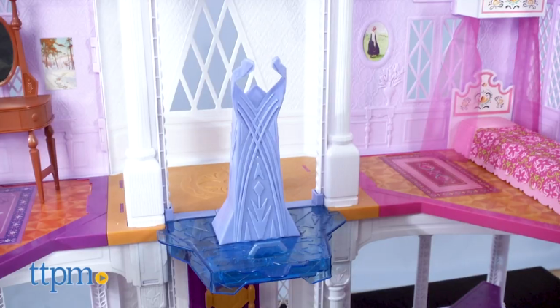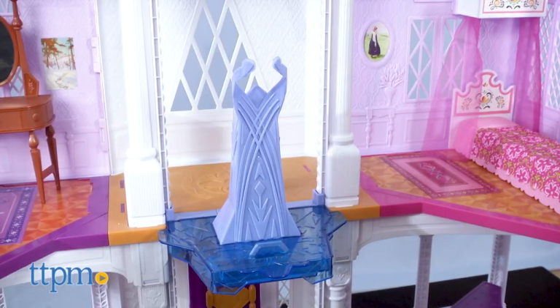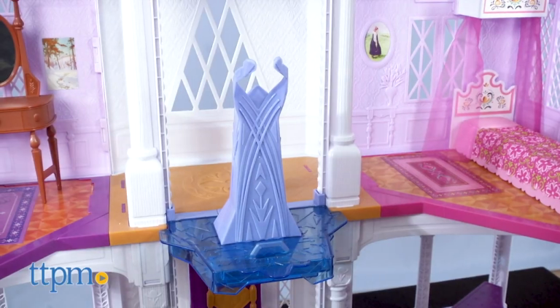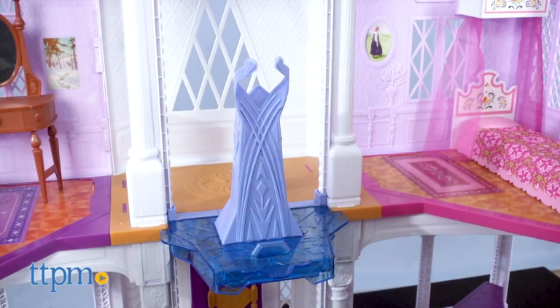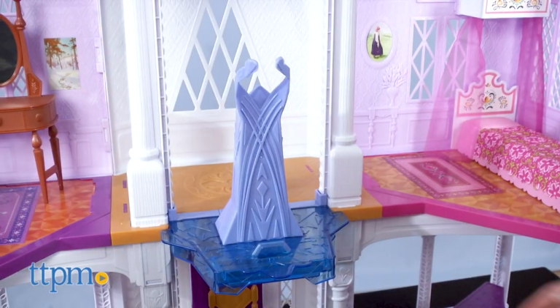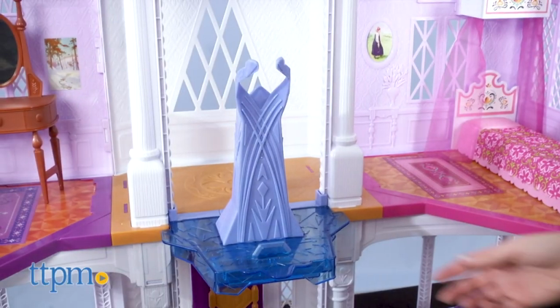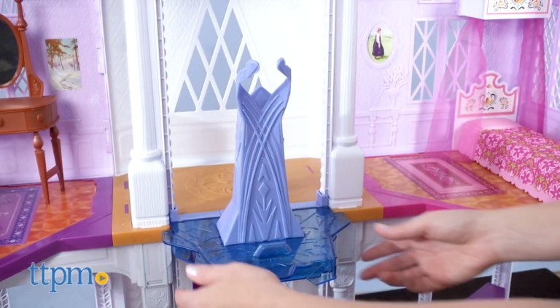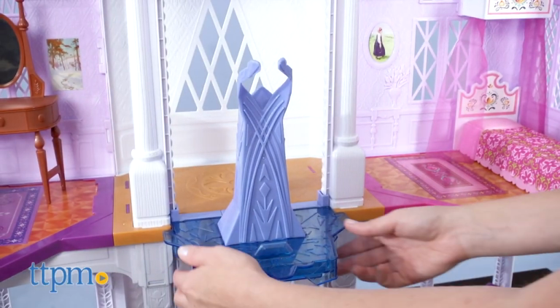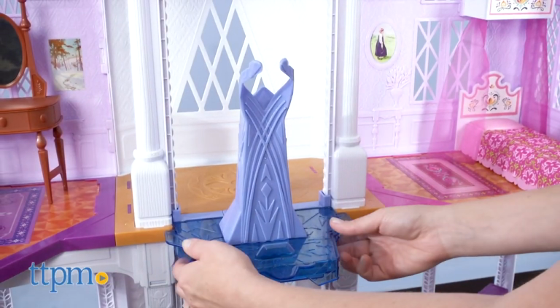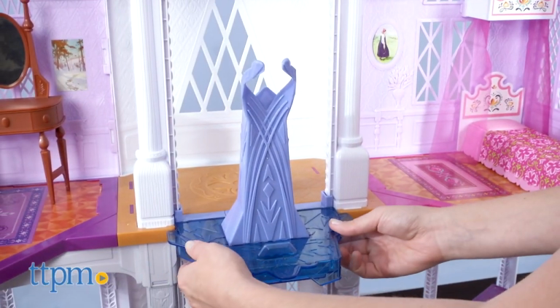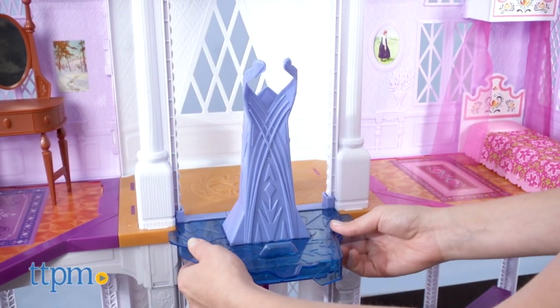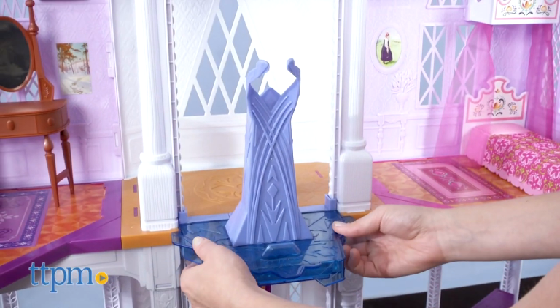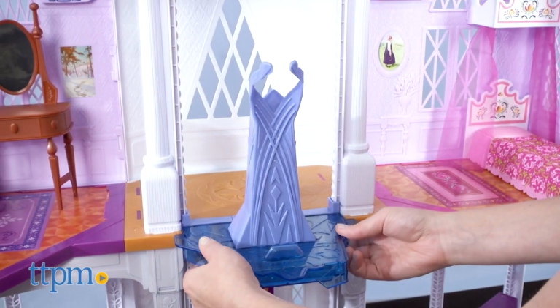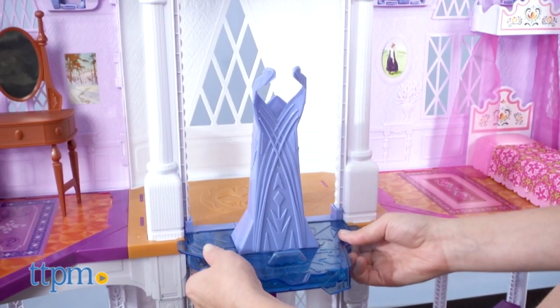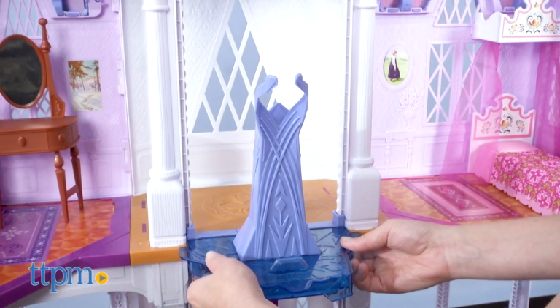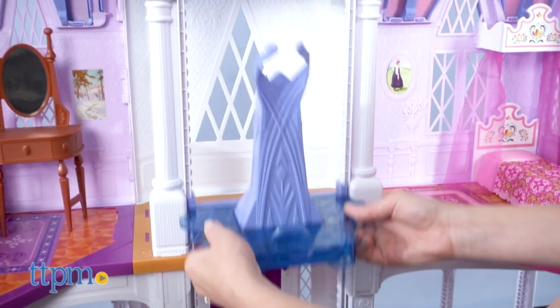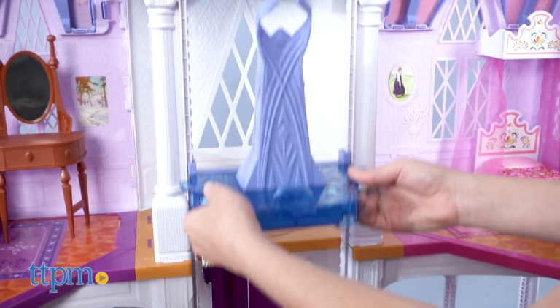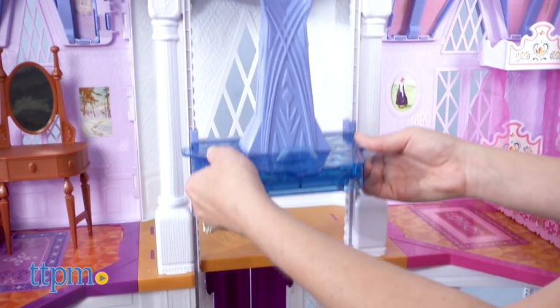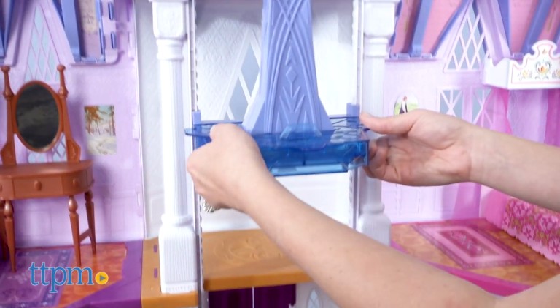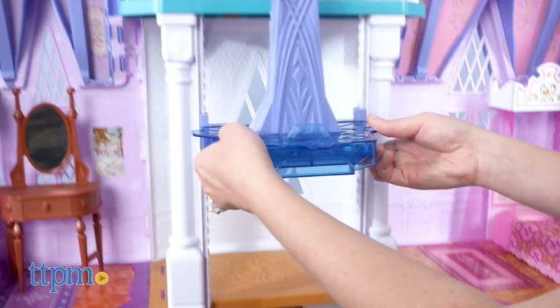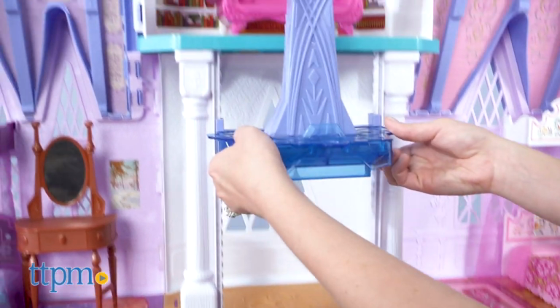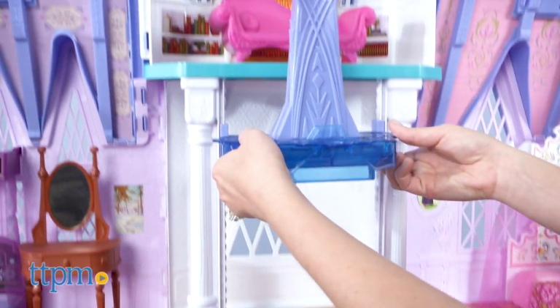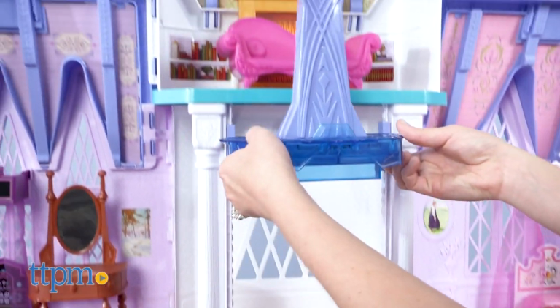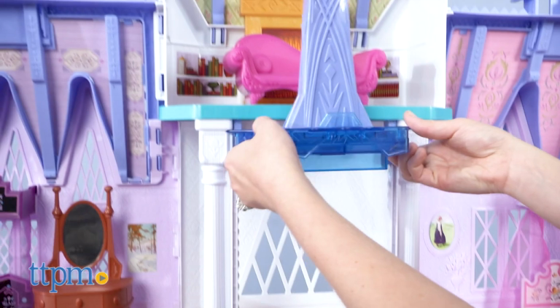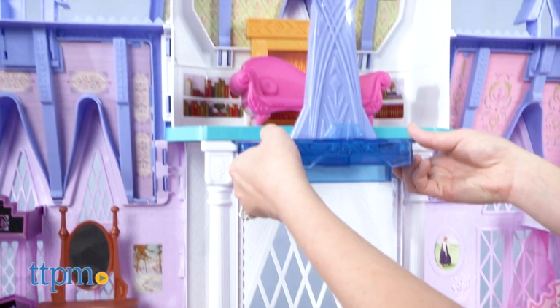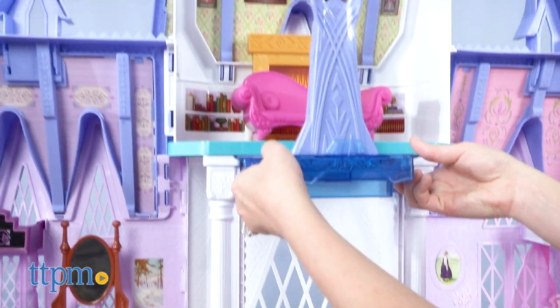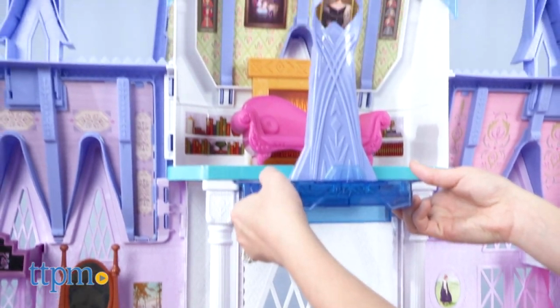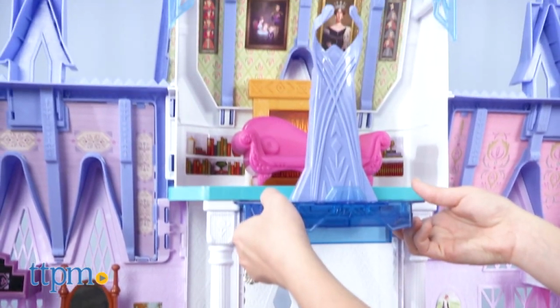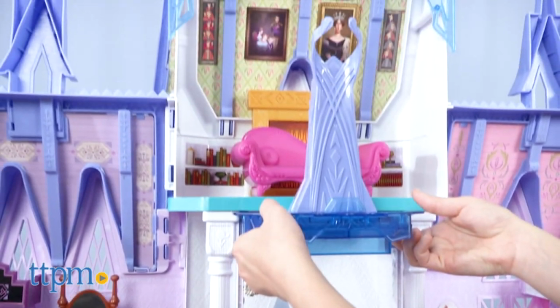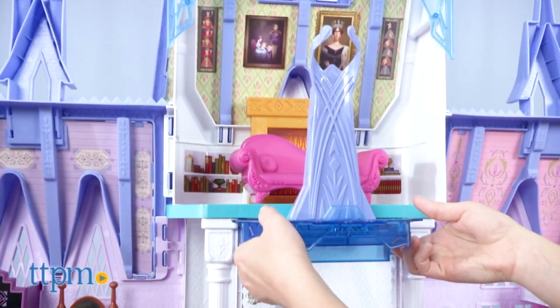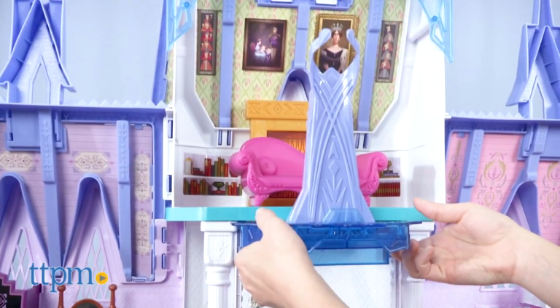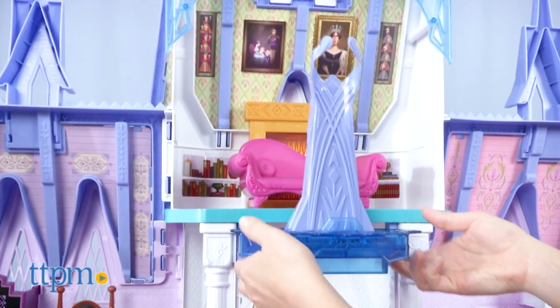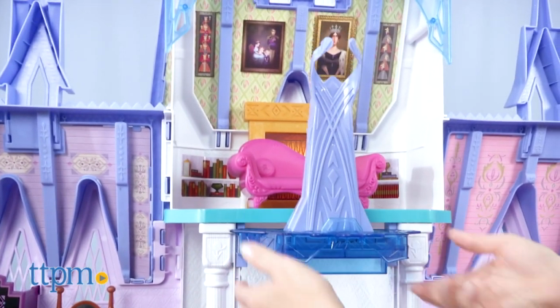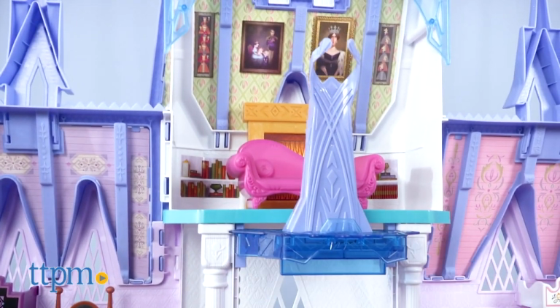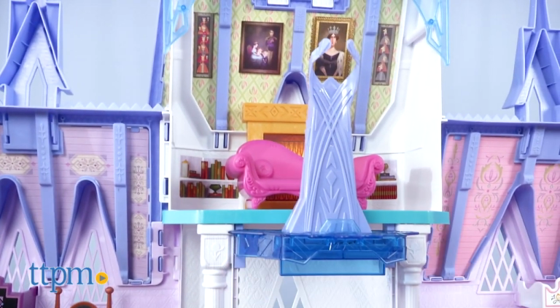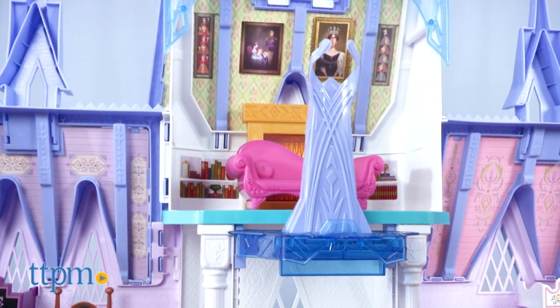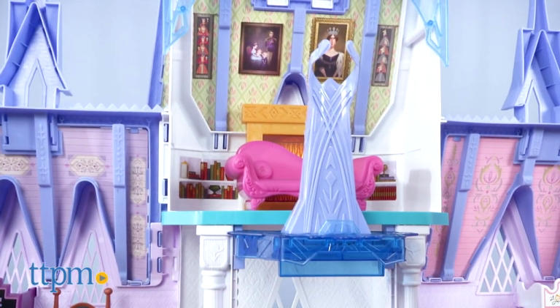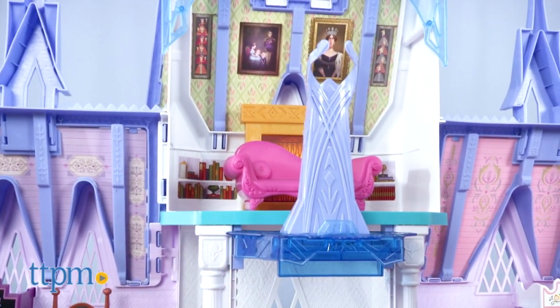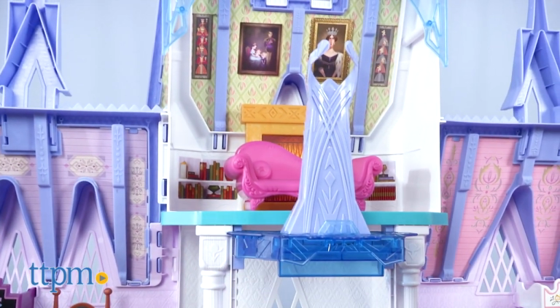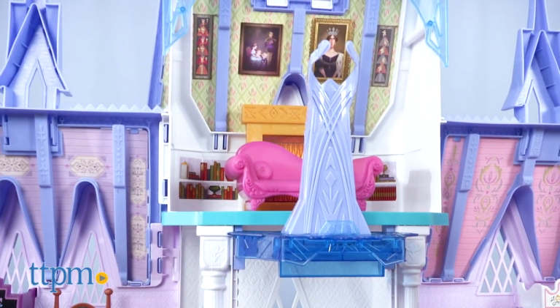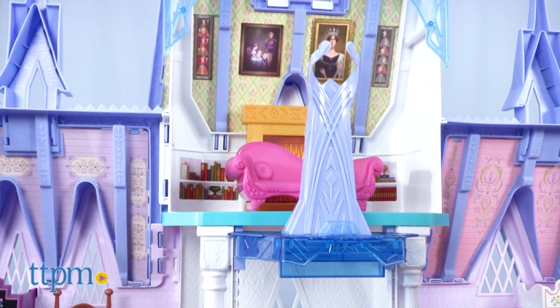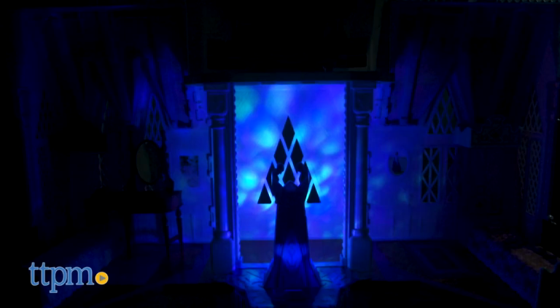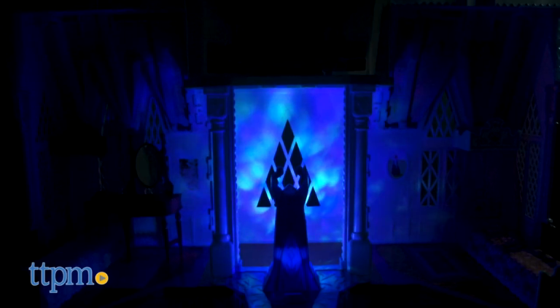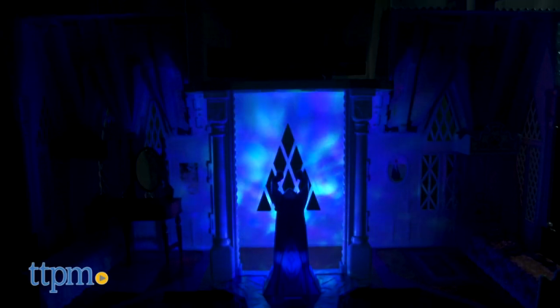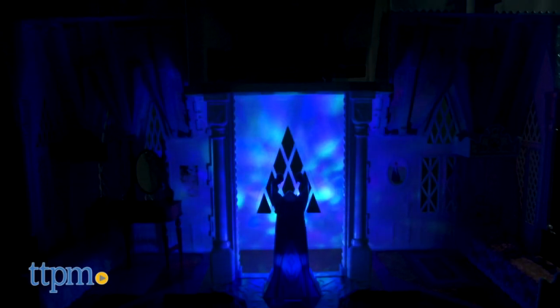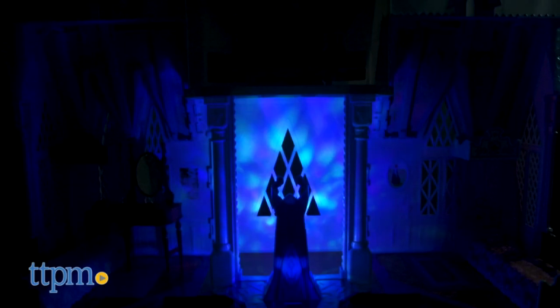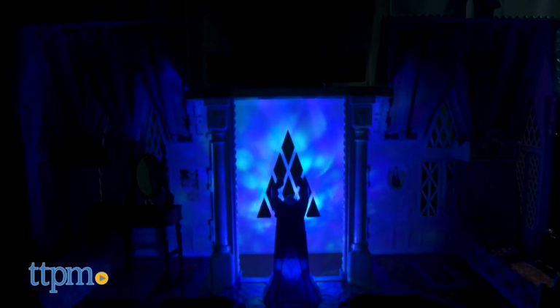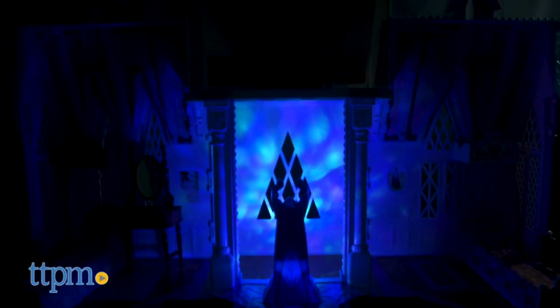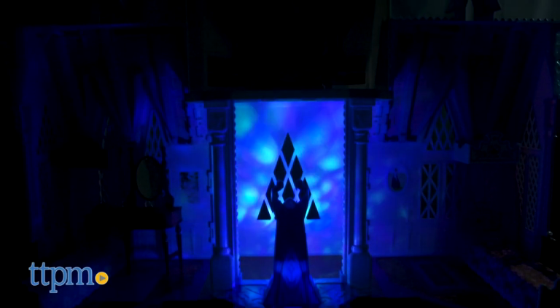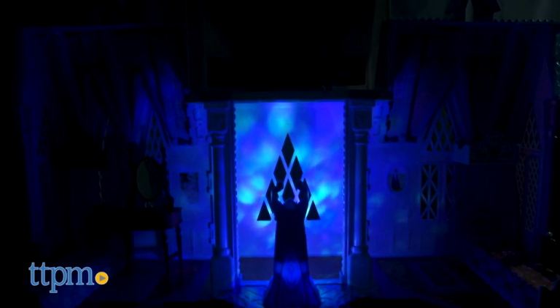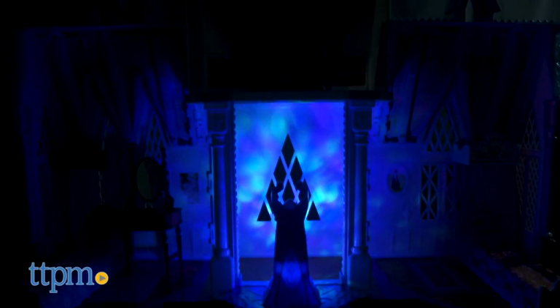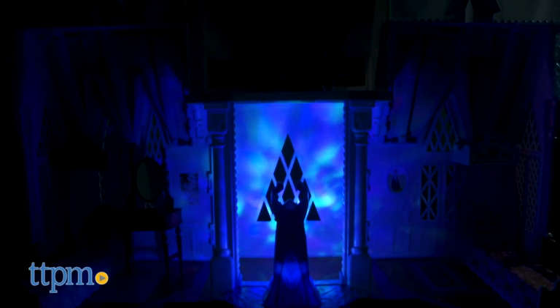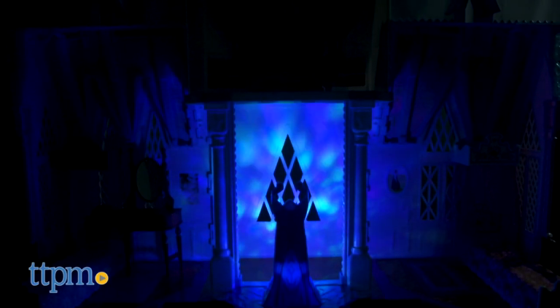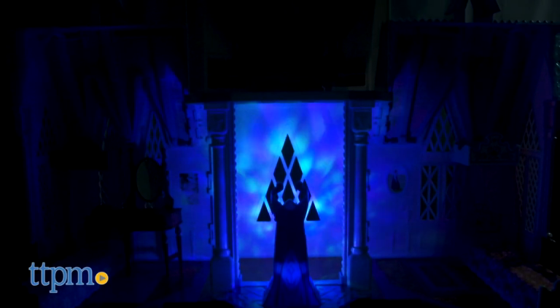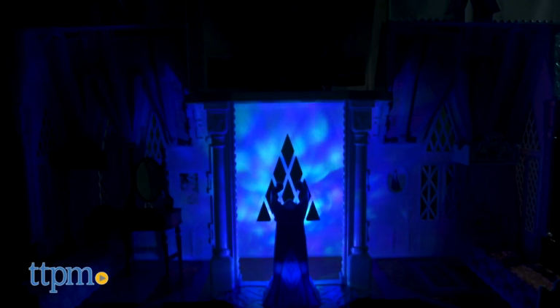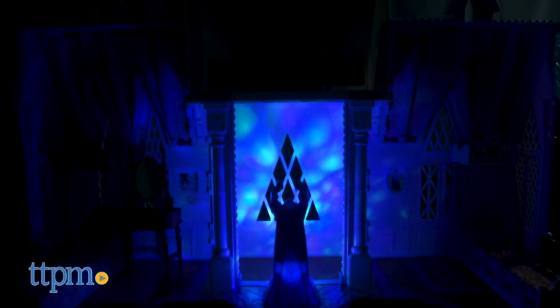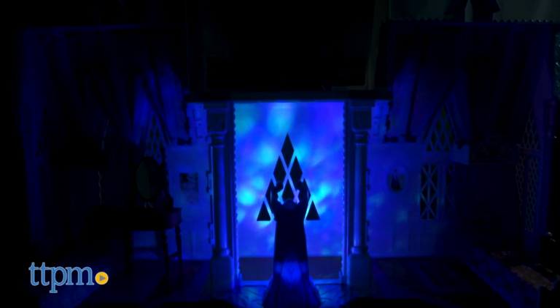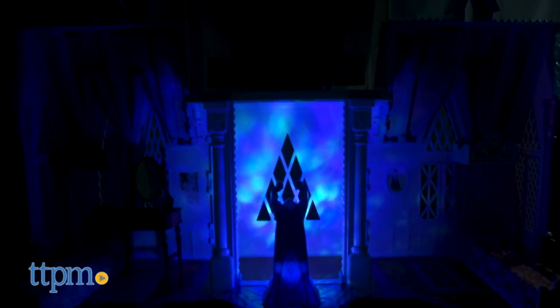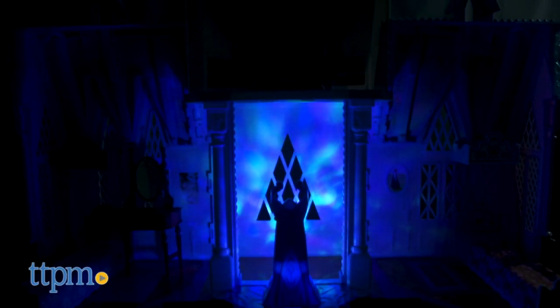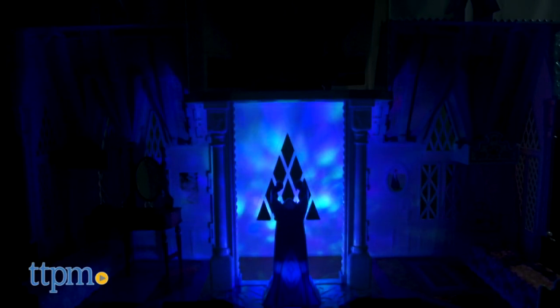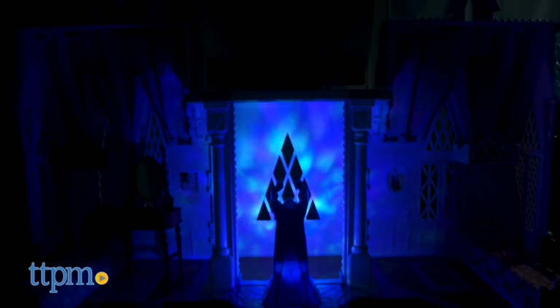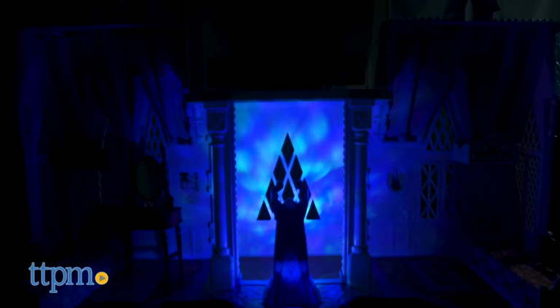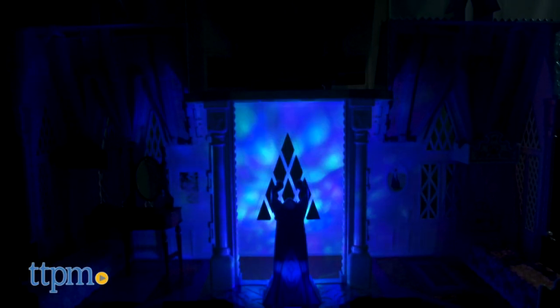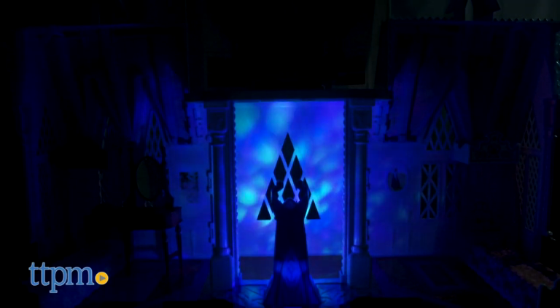I'm curious to hear what you guys think of this very large playset. Does it transport you to Arendelle or are you gonna sled on by? Tell me in the comments.